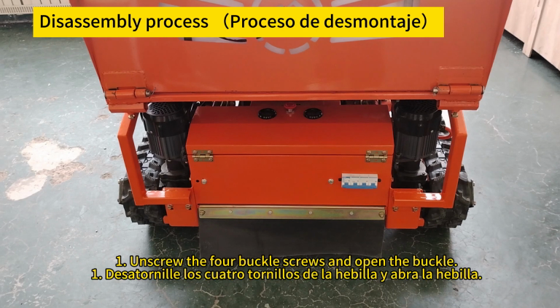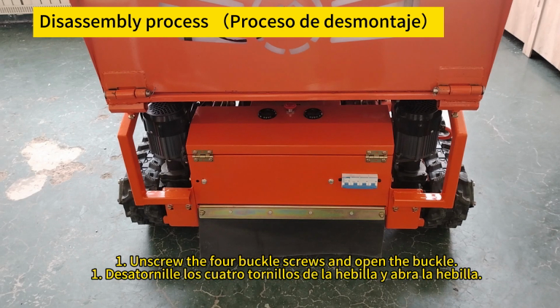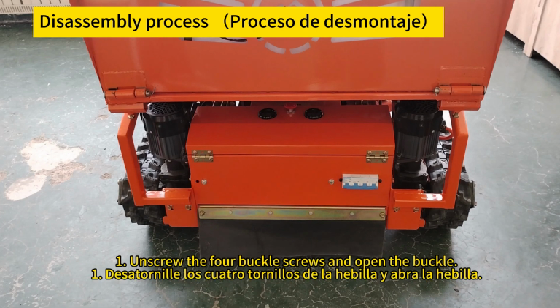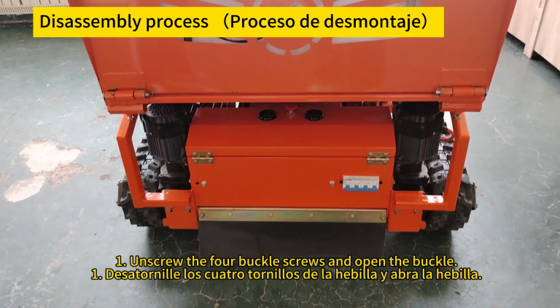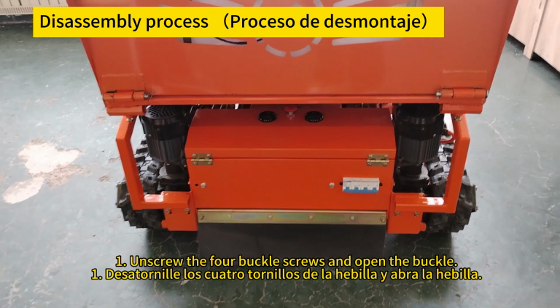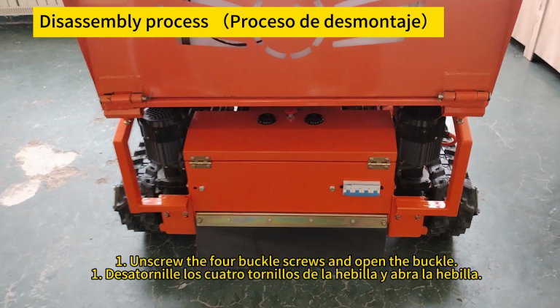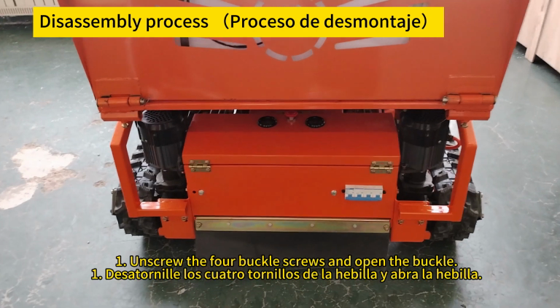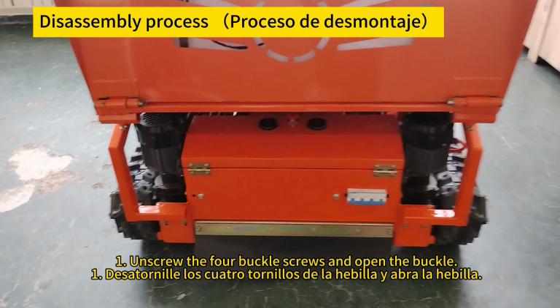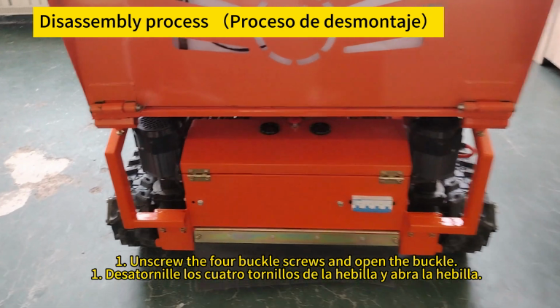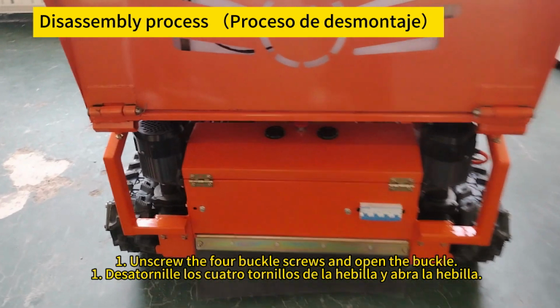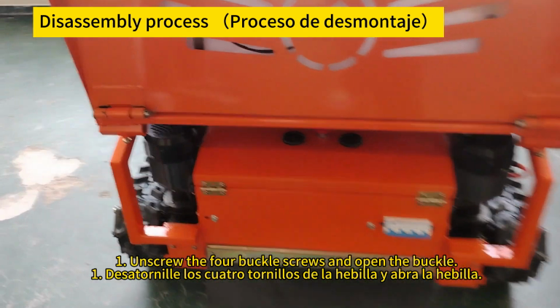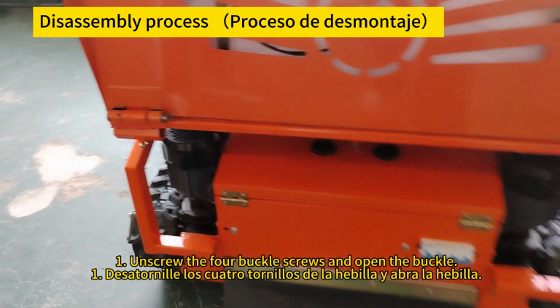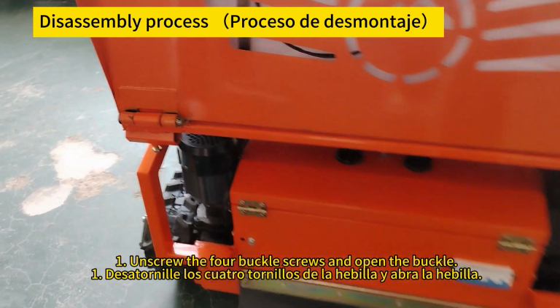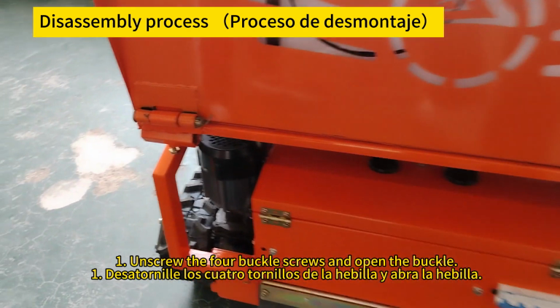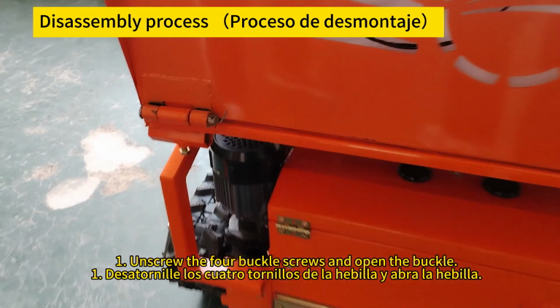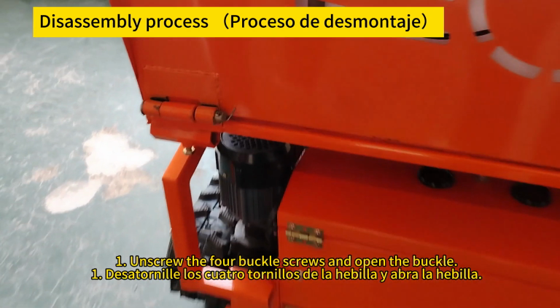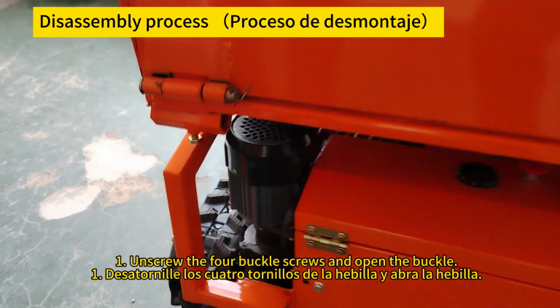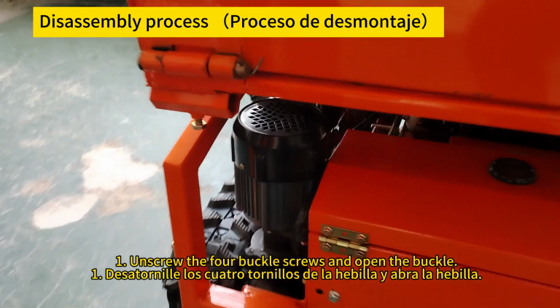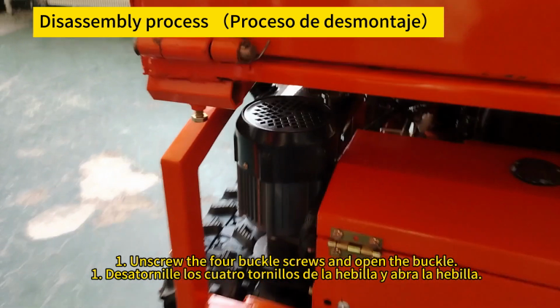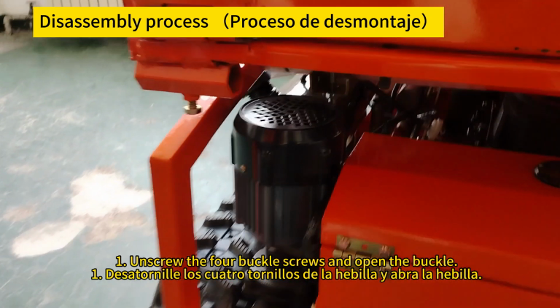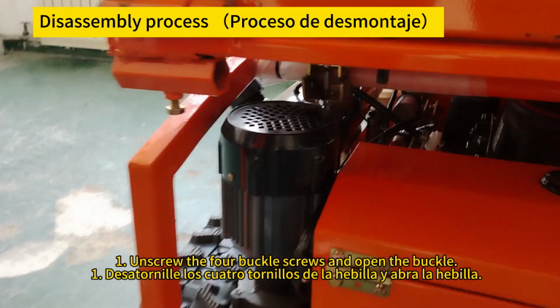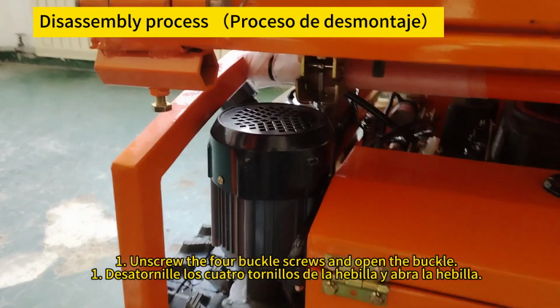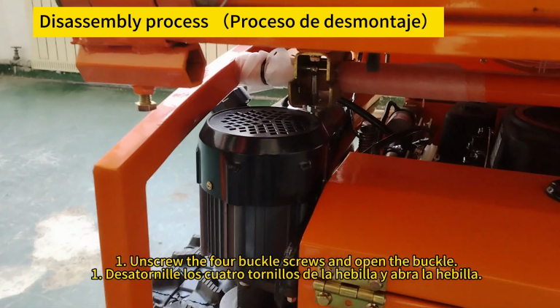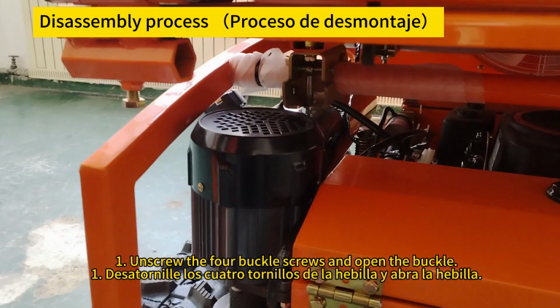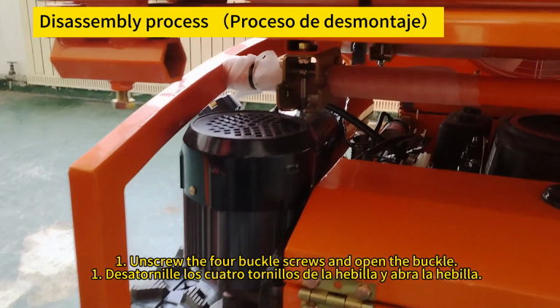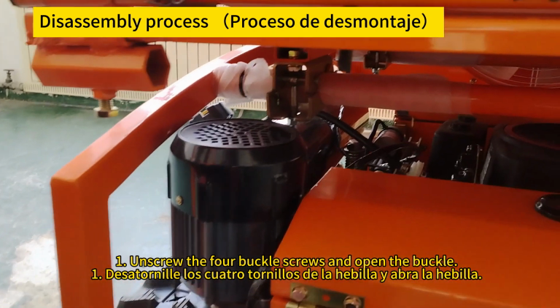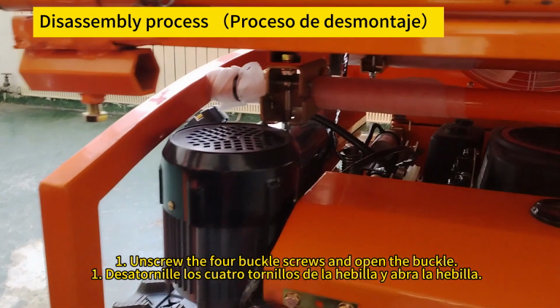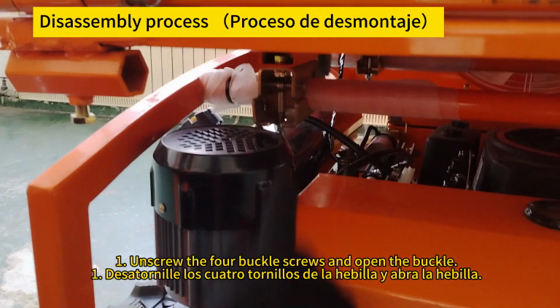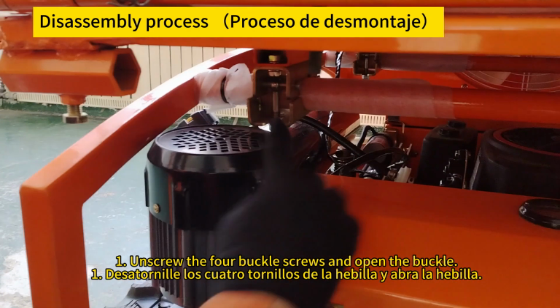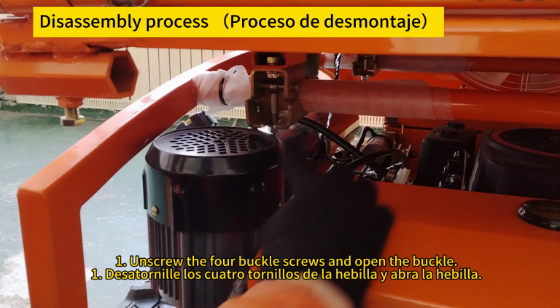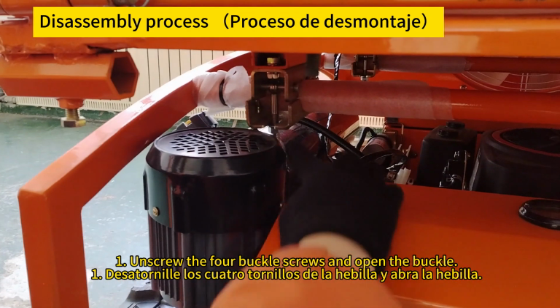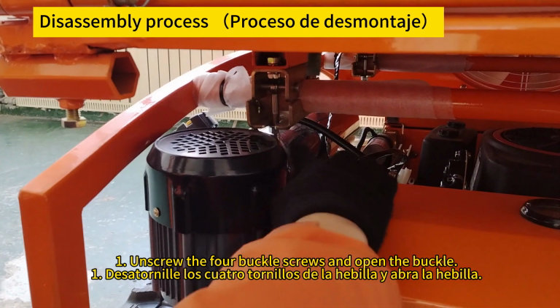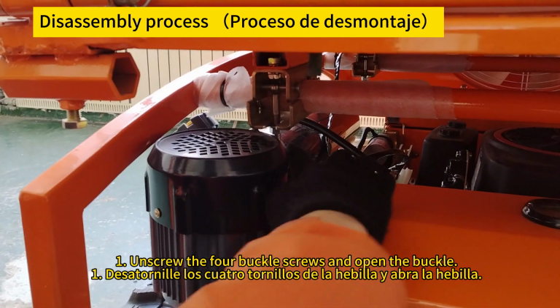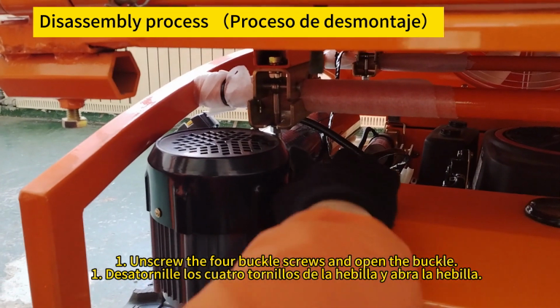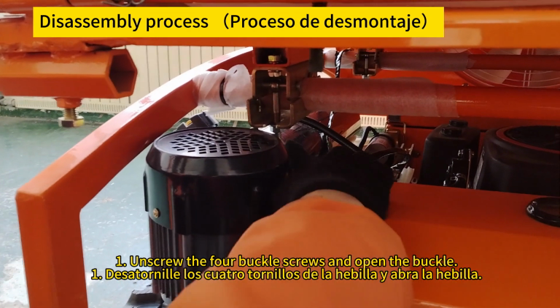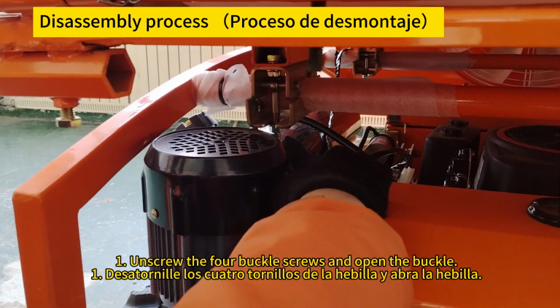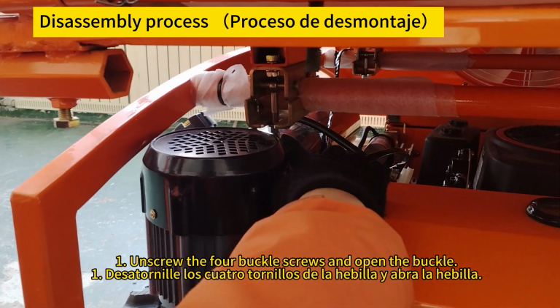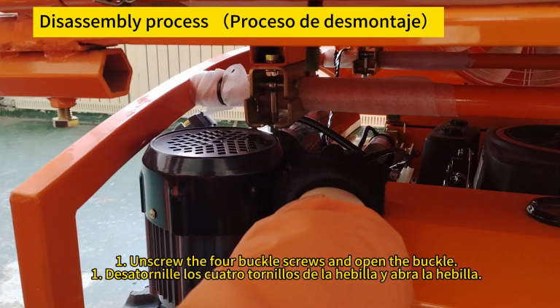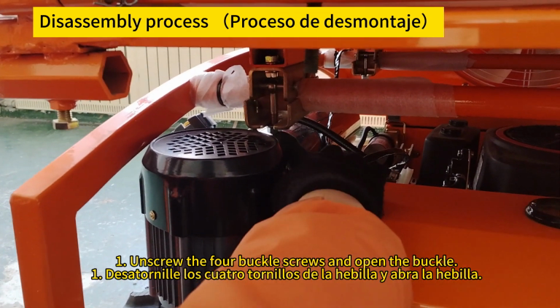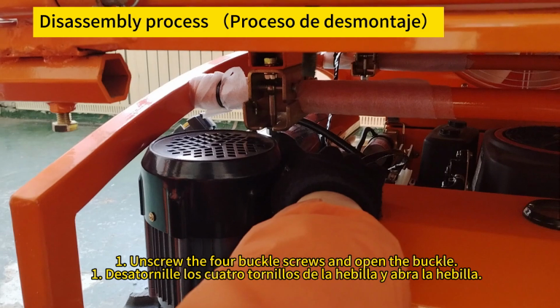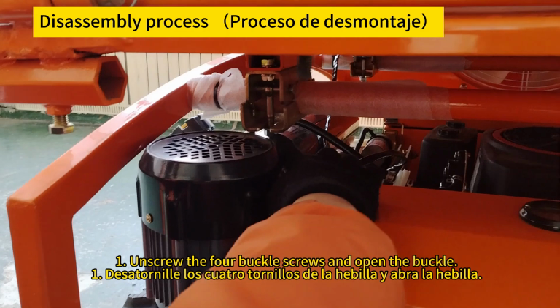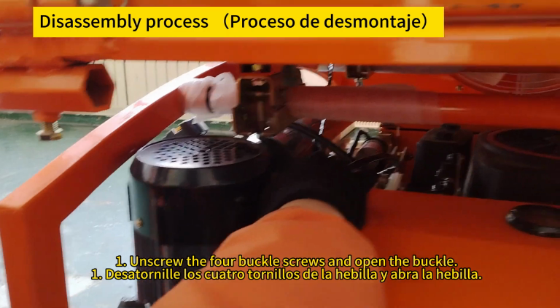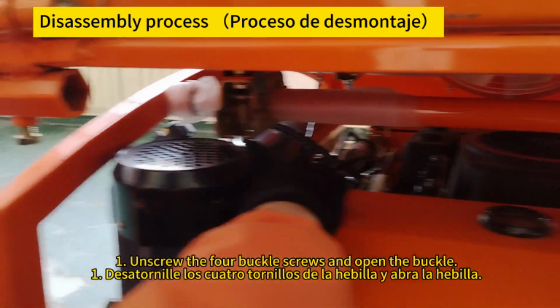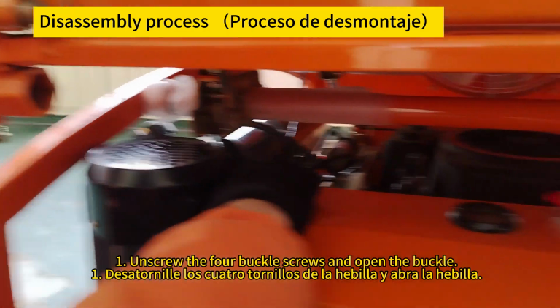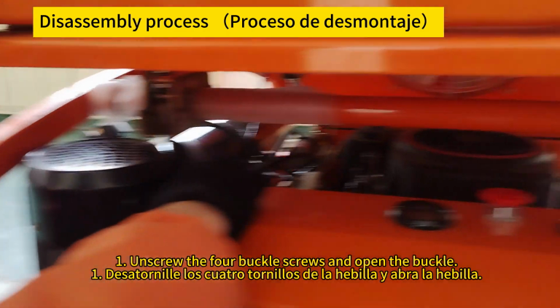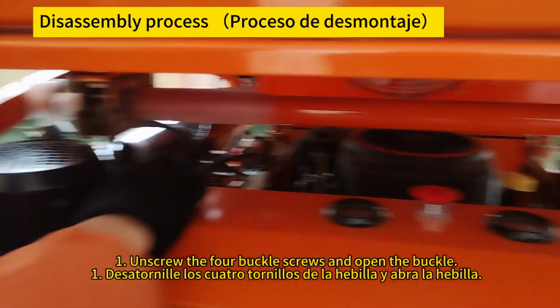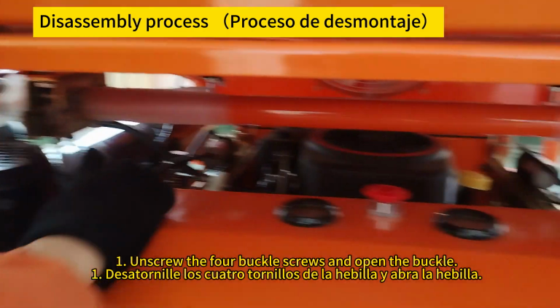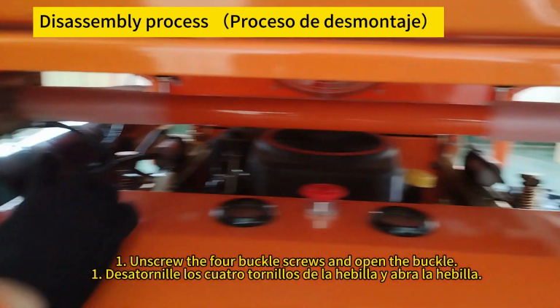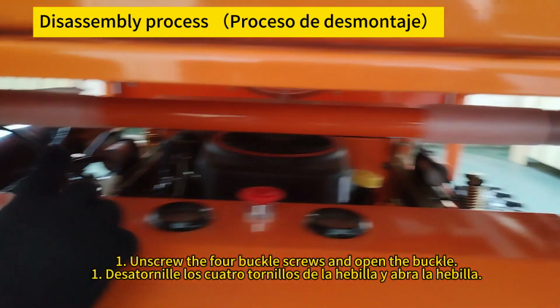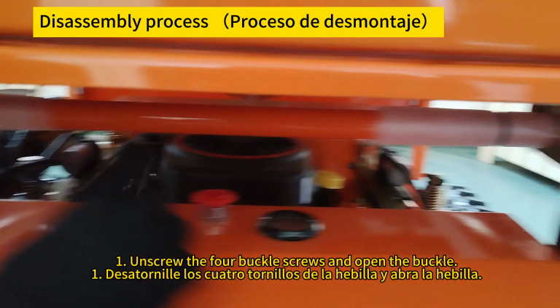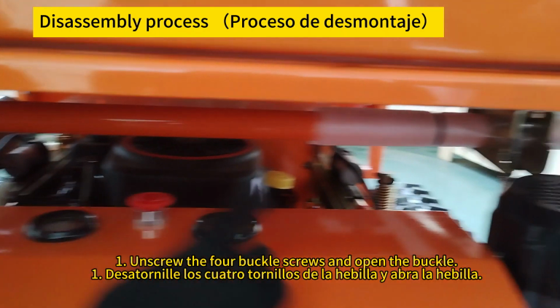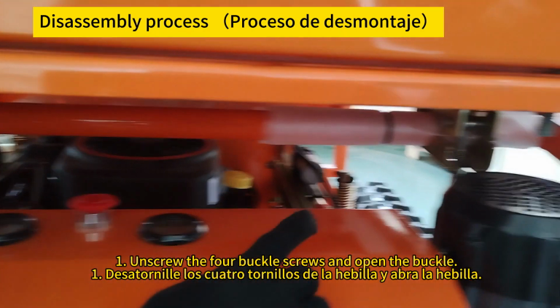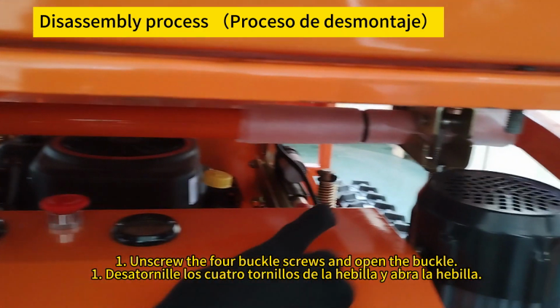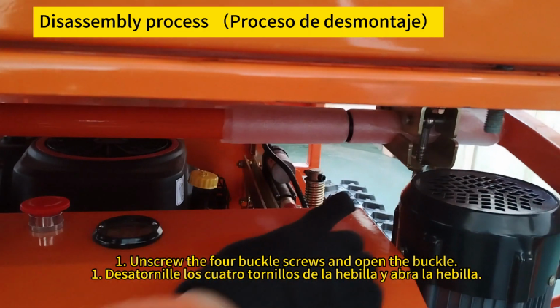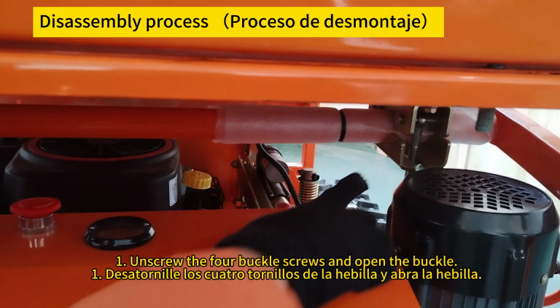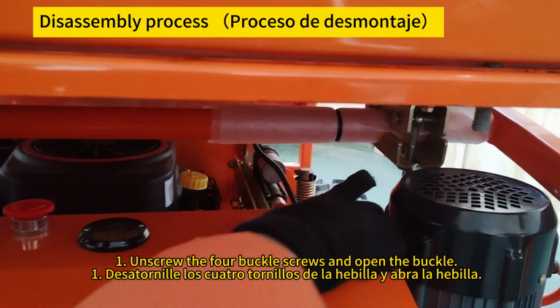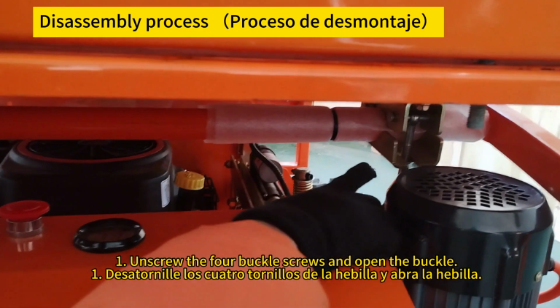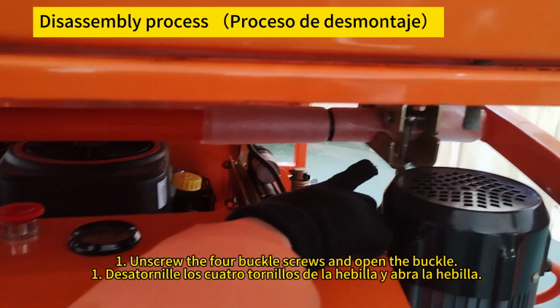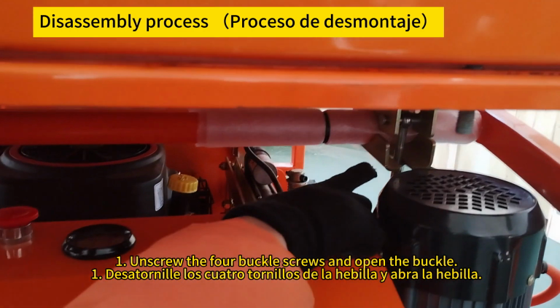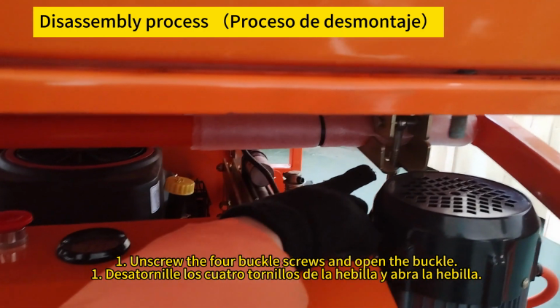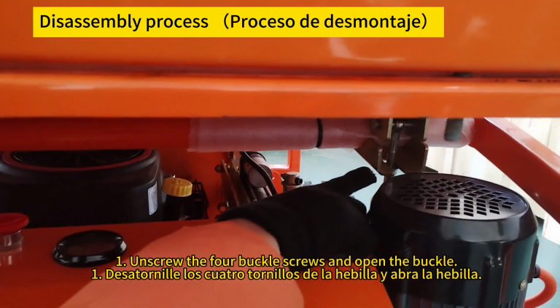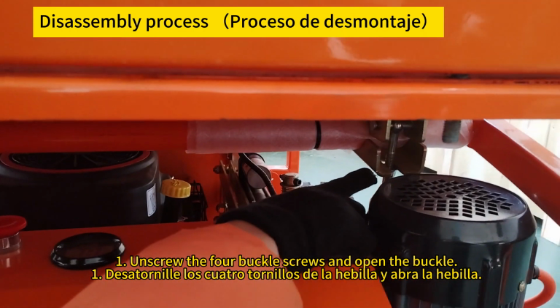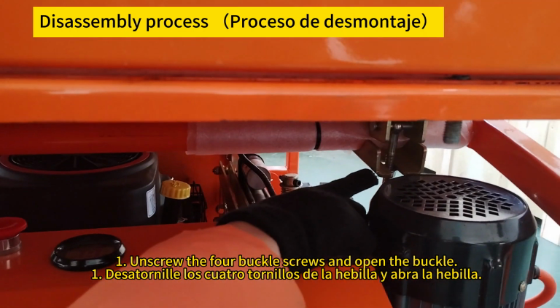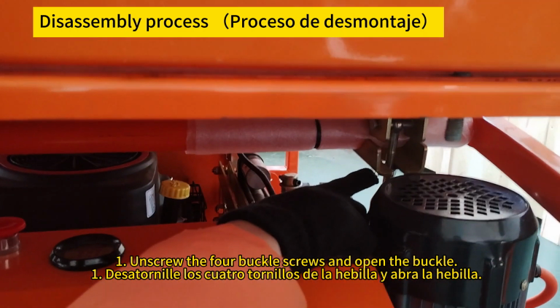Unscrew the four buckle screws and open the buckle. Desenrosque los cuatro tornillos de la hebilla y abra la hebilla.